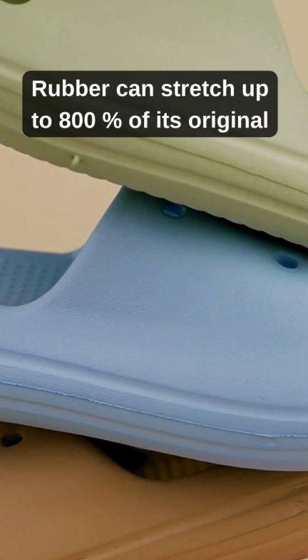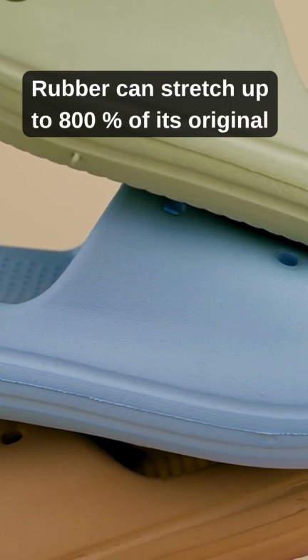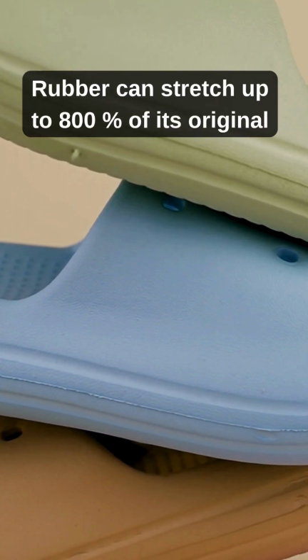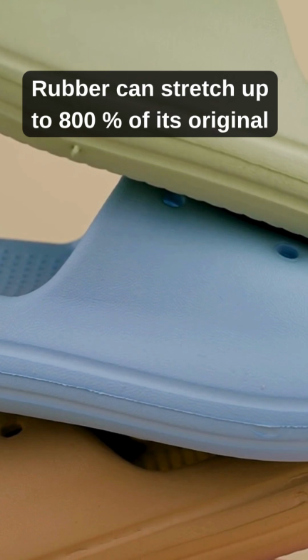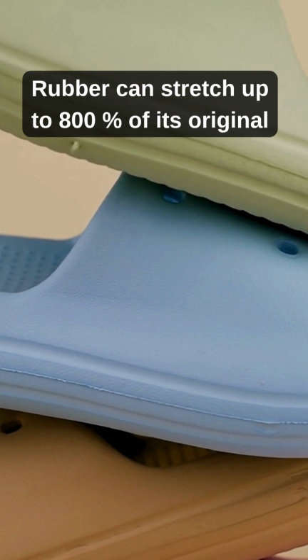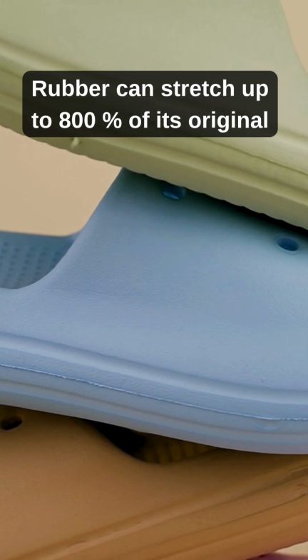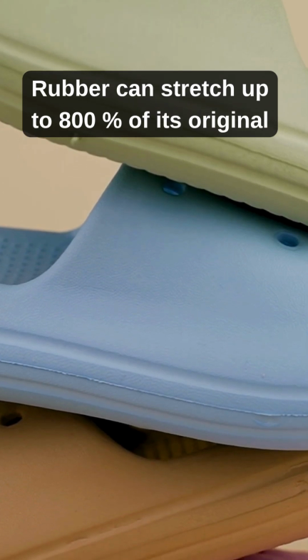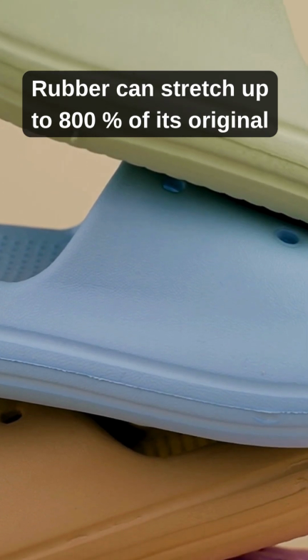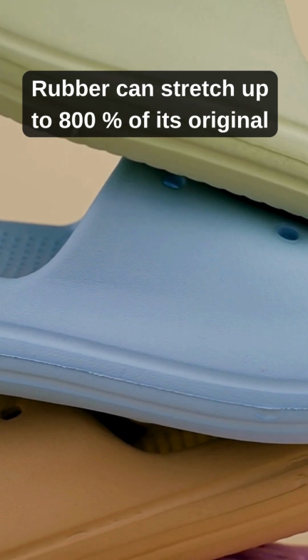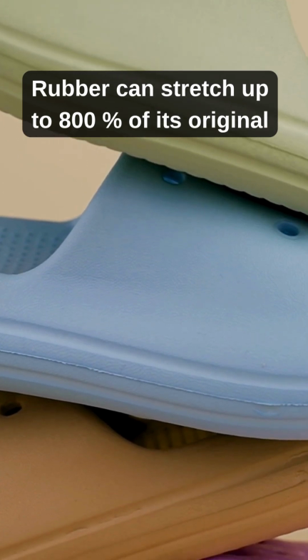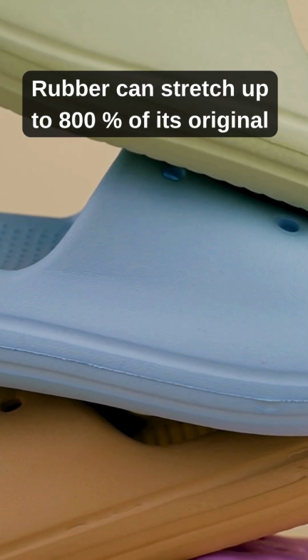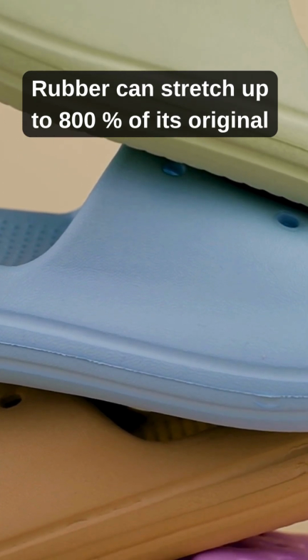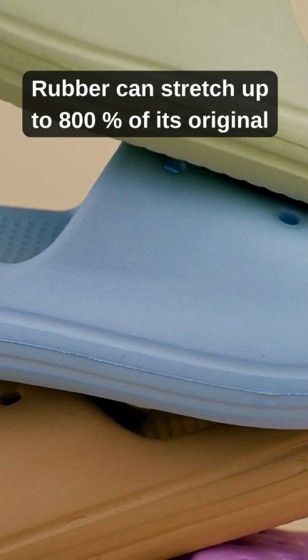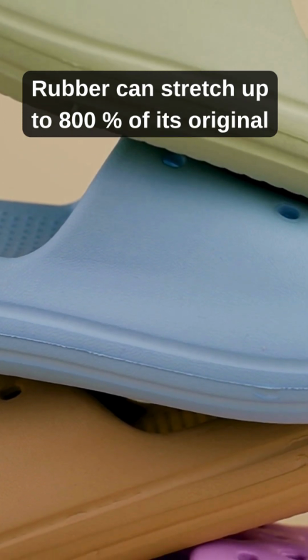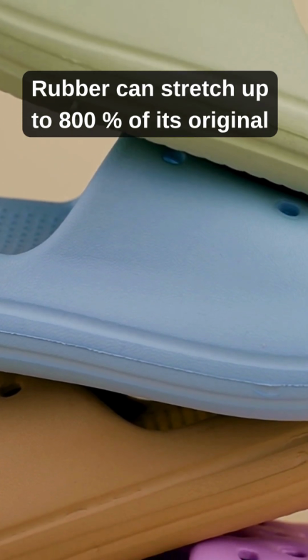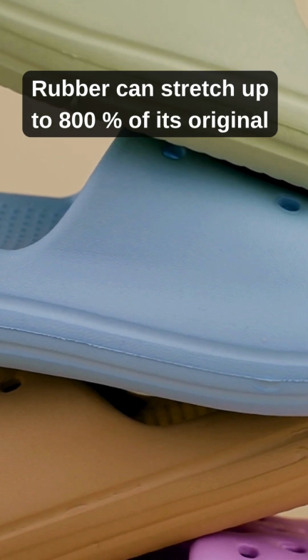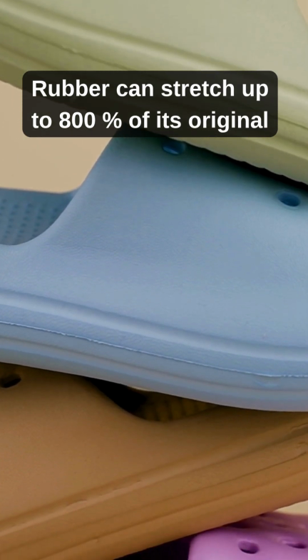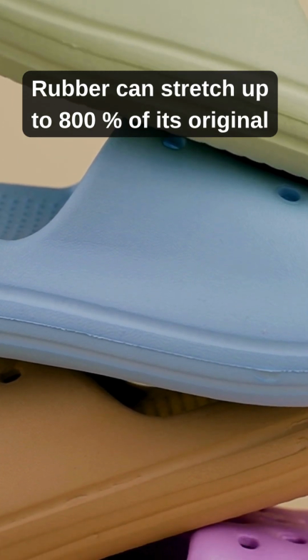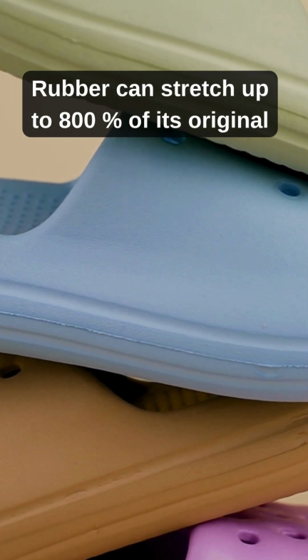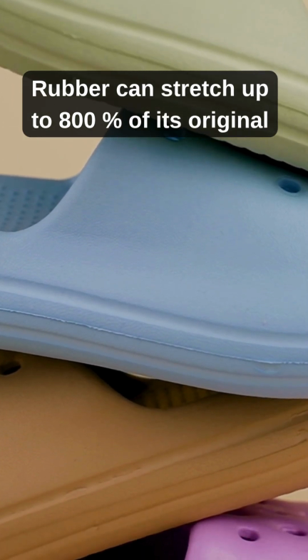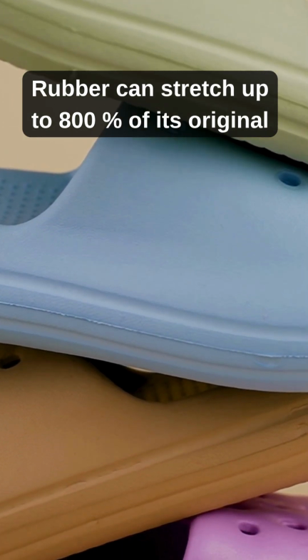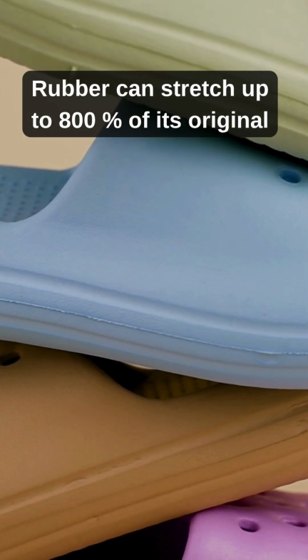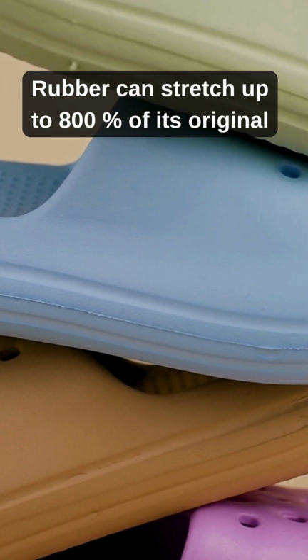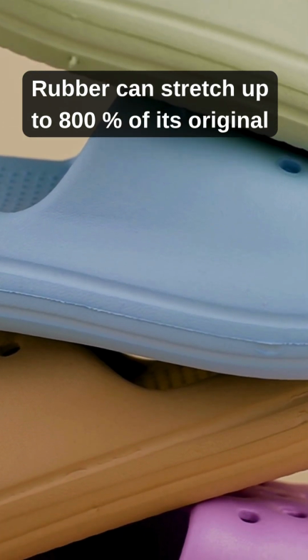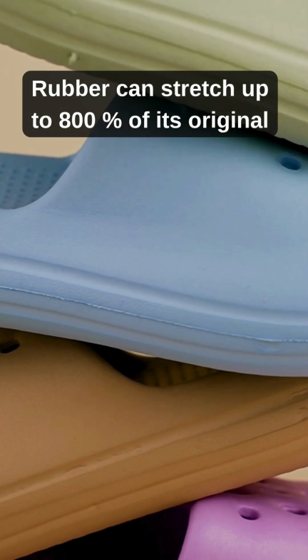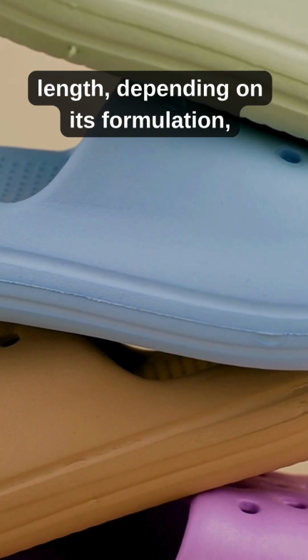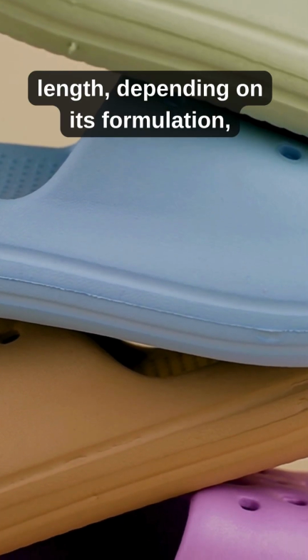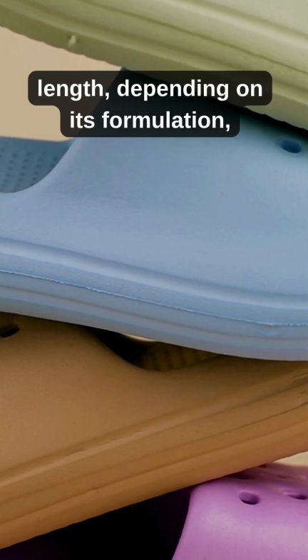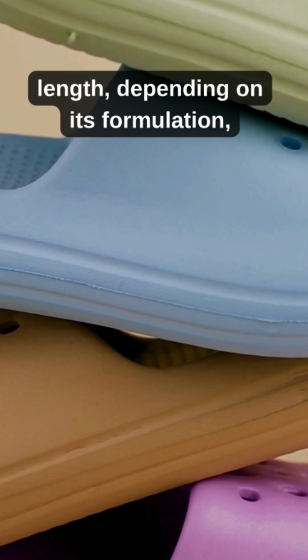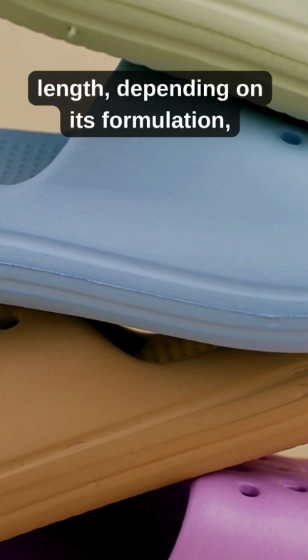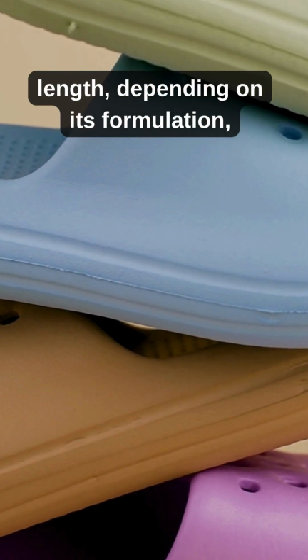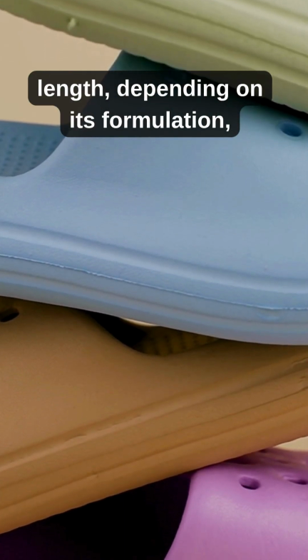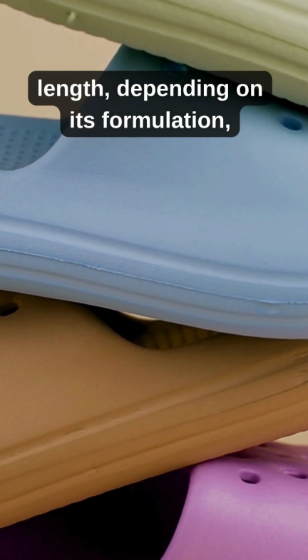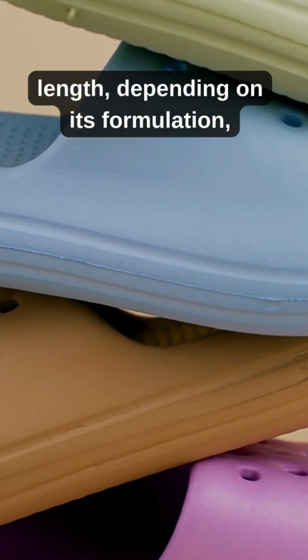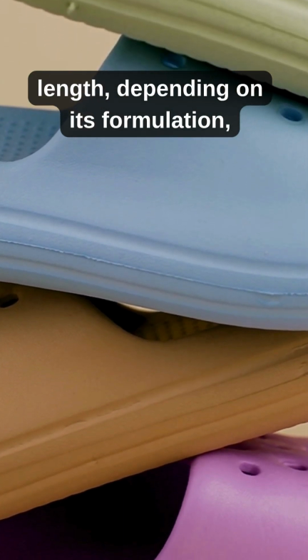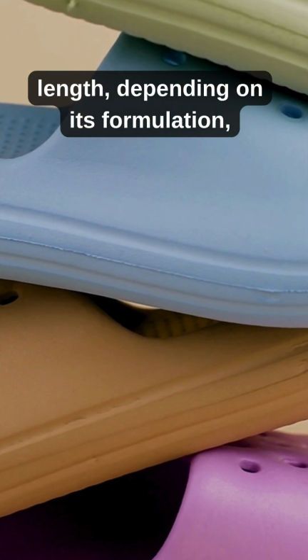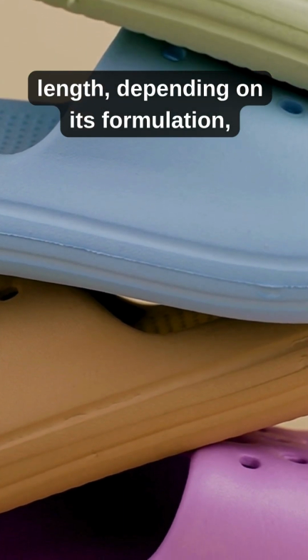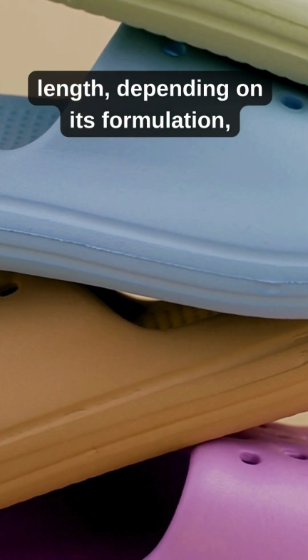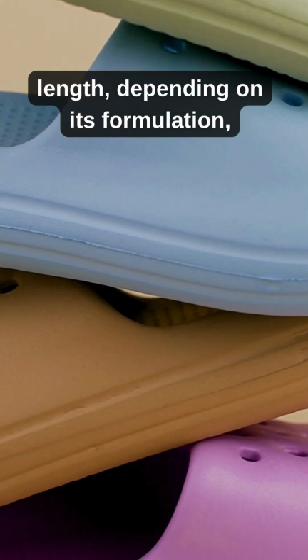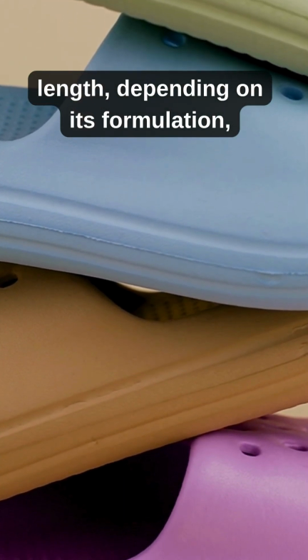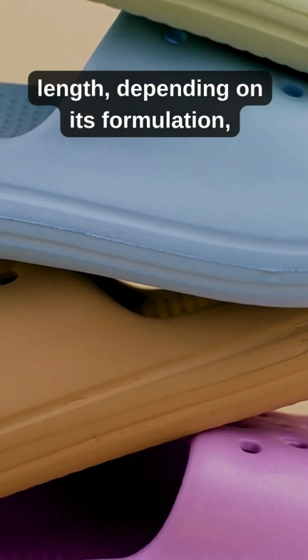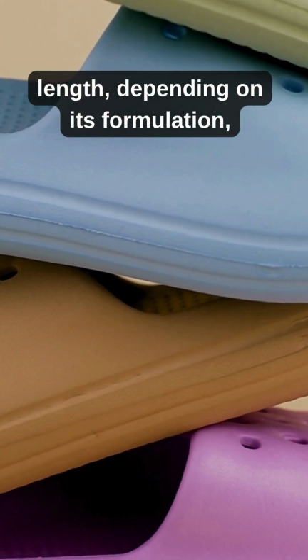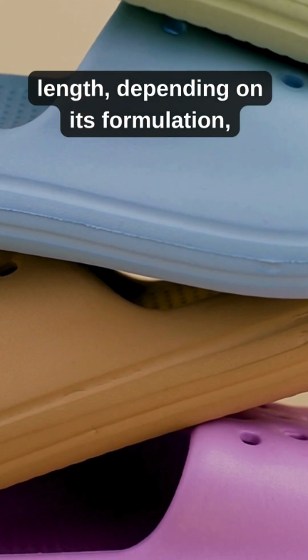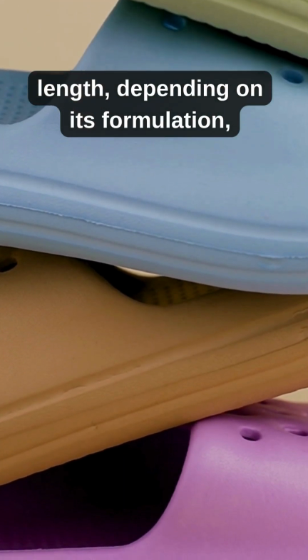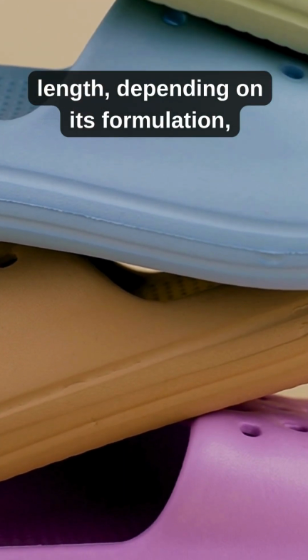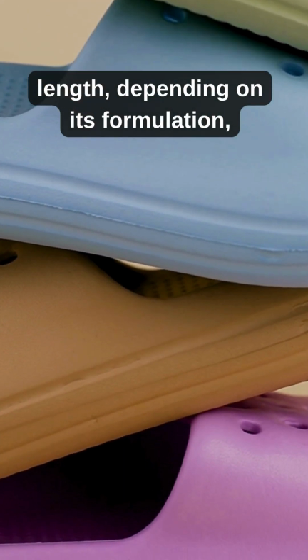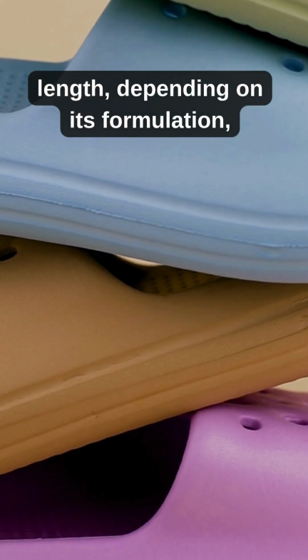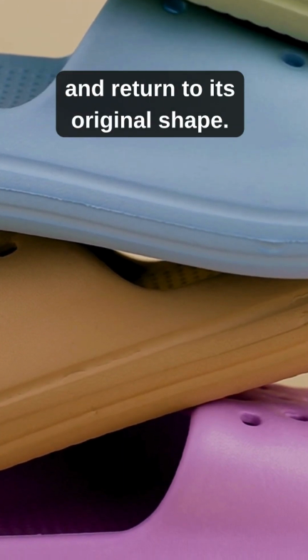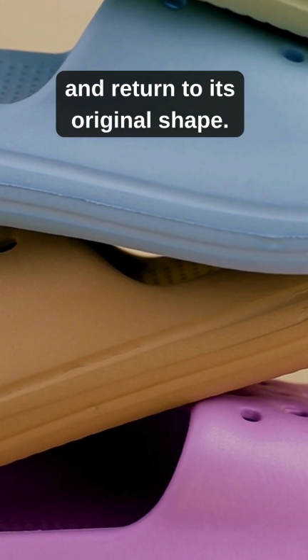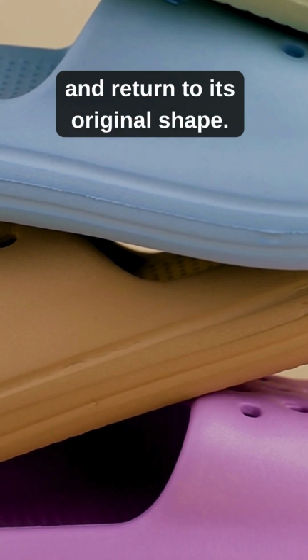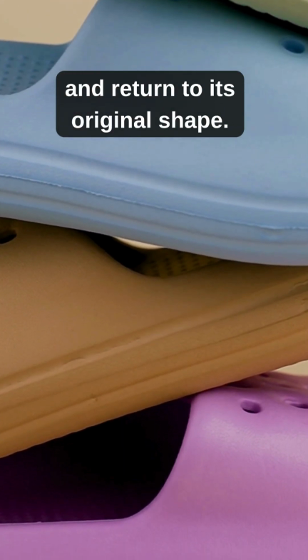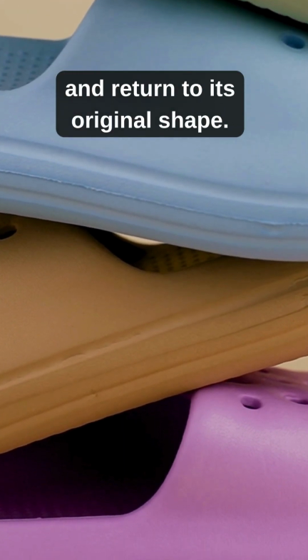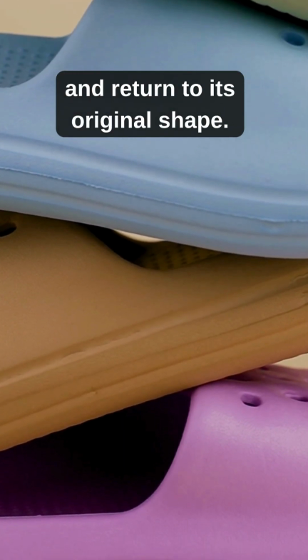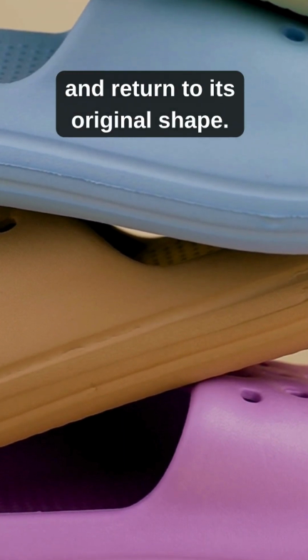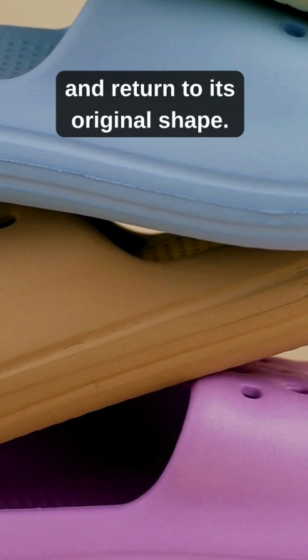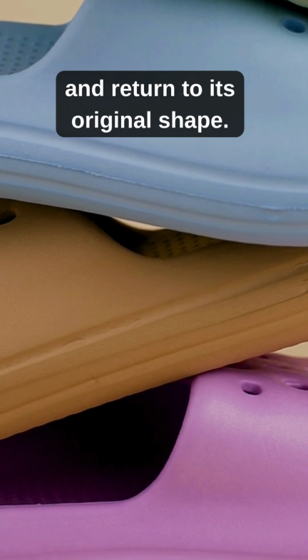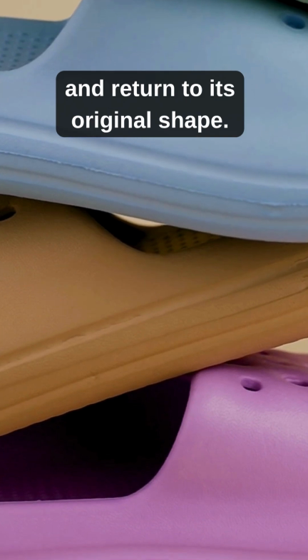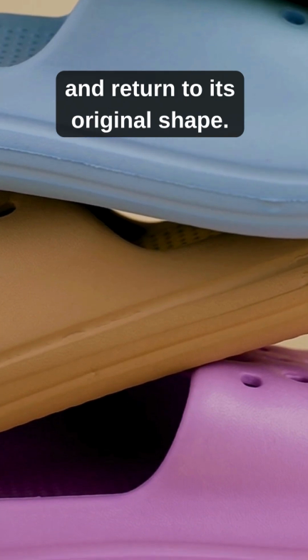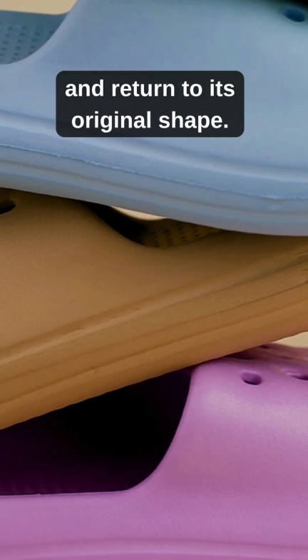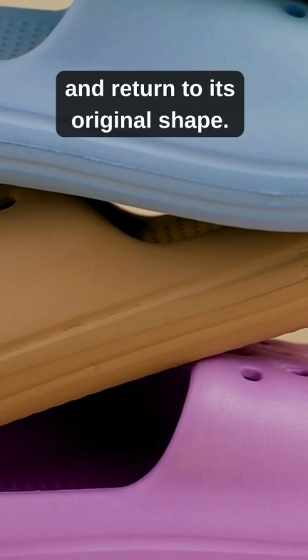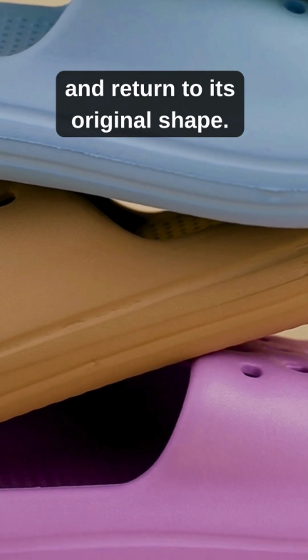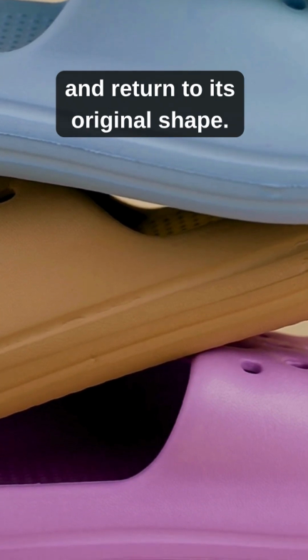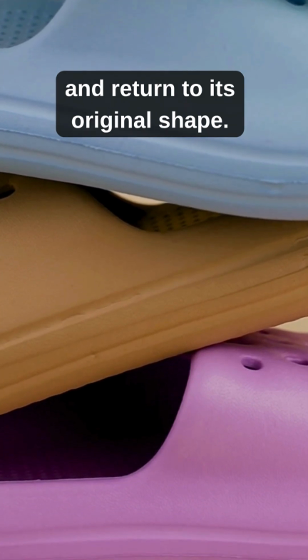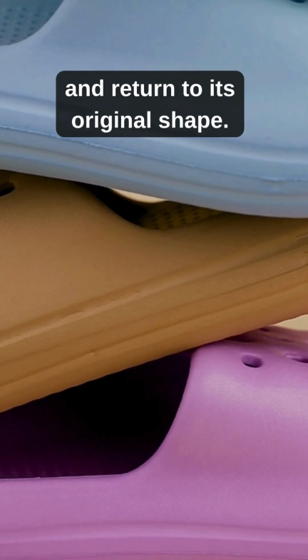Rubber can stretch up to 800% of its original length, depending on its formulation, and return to its original shape.